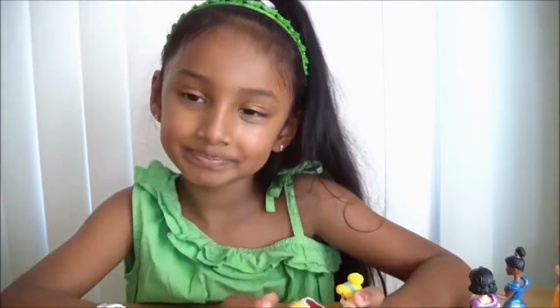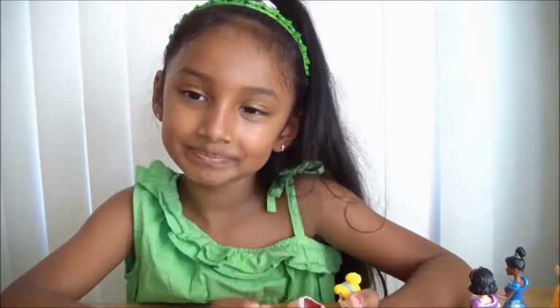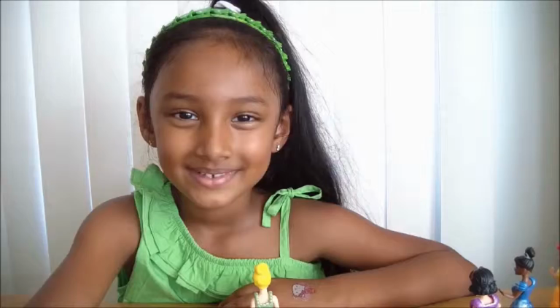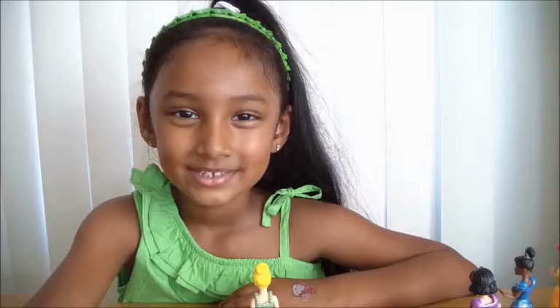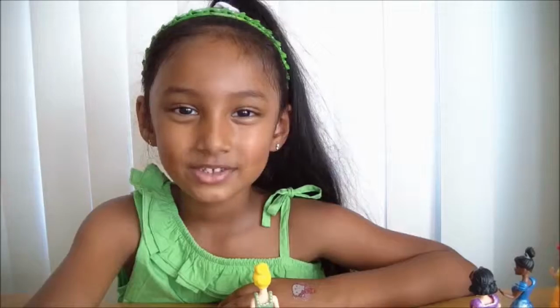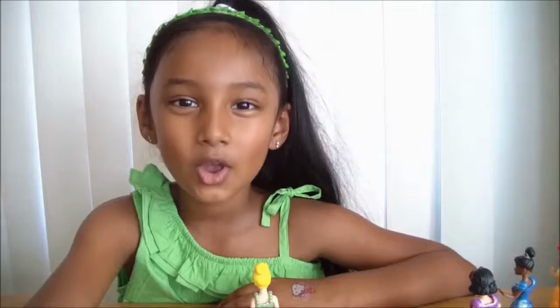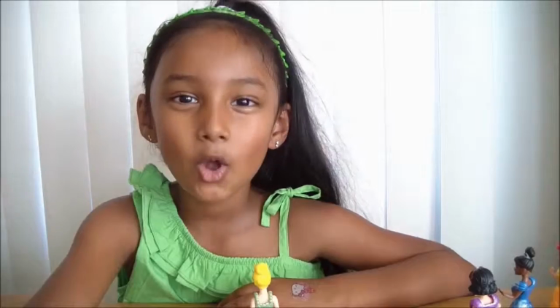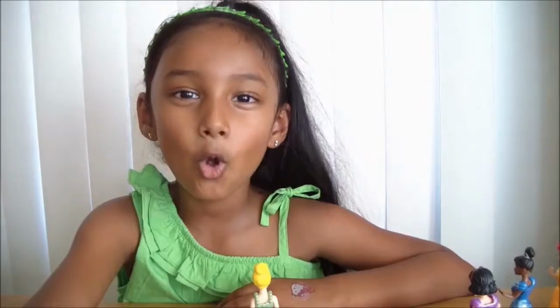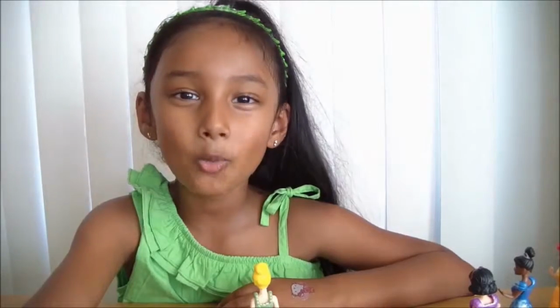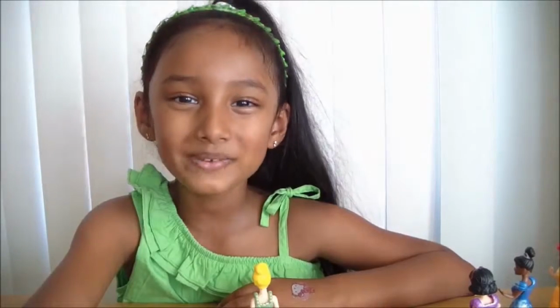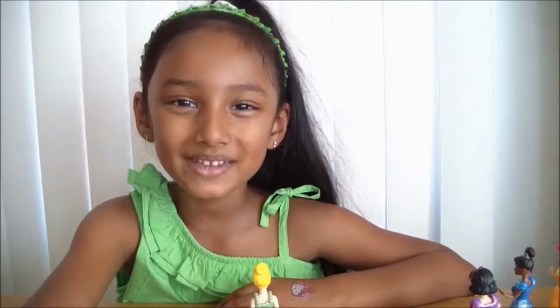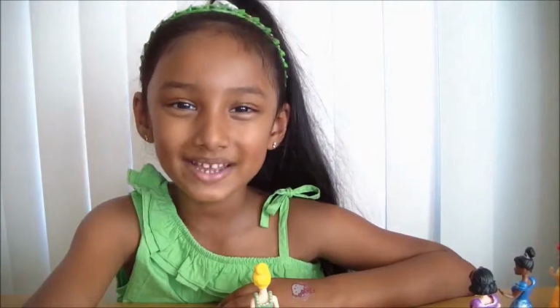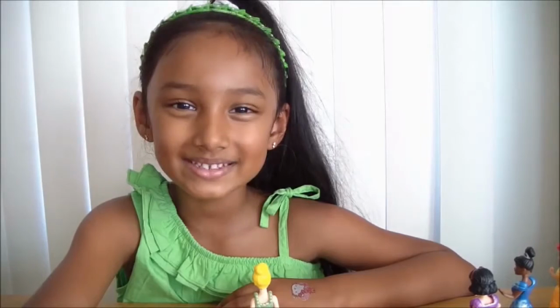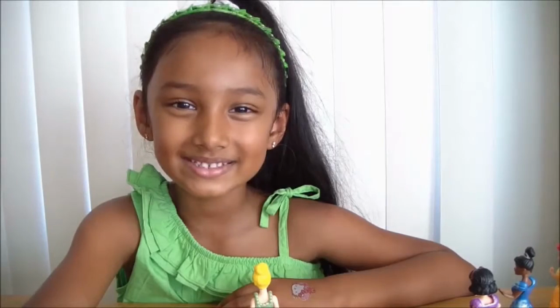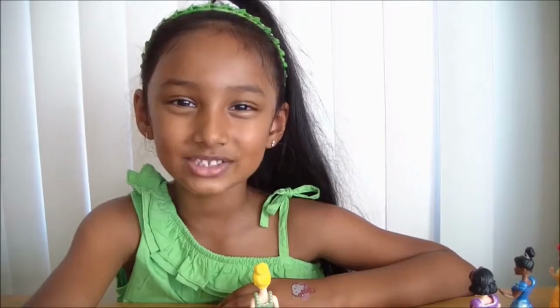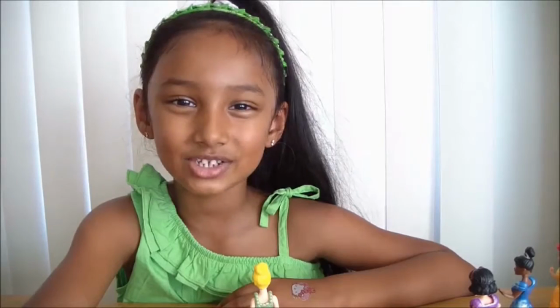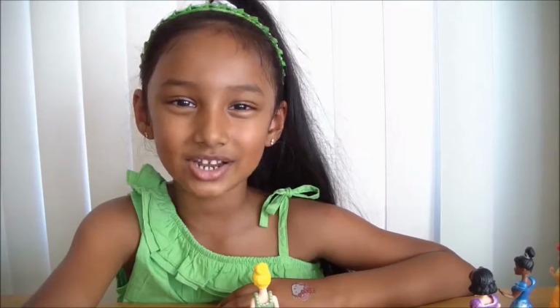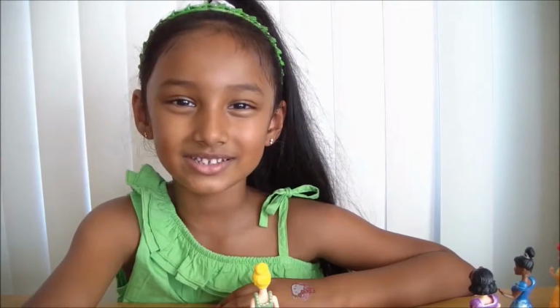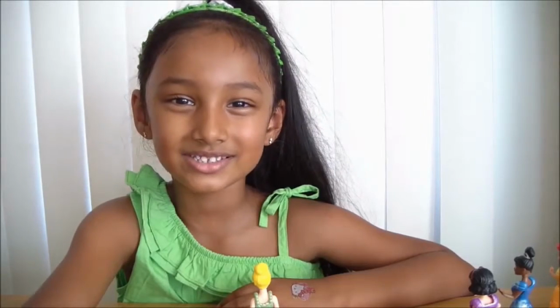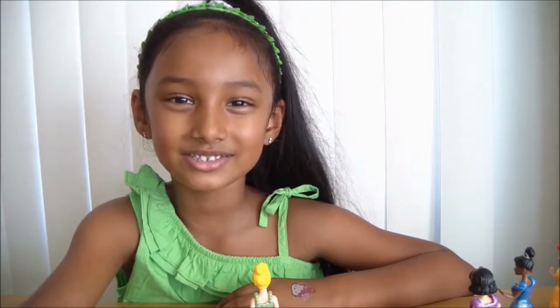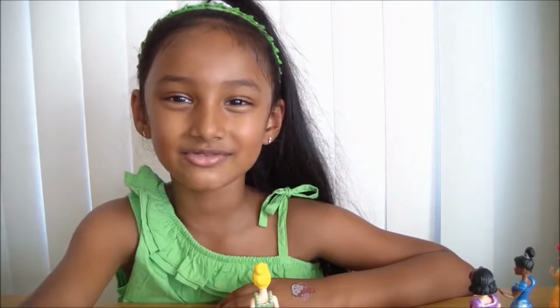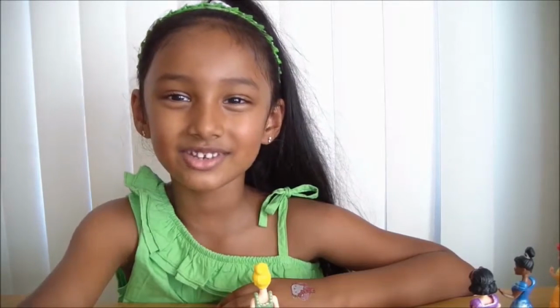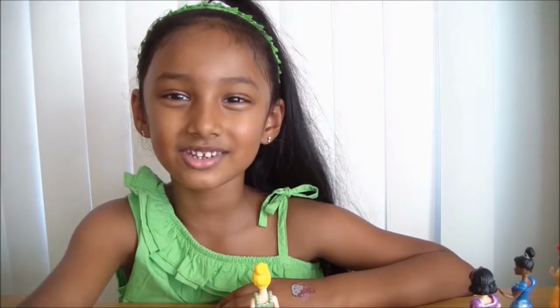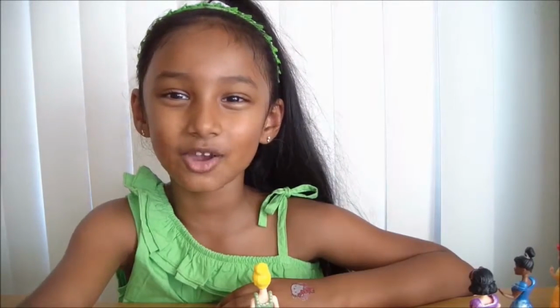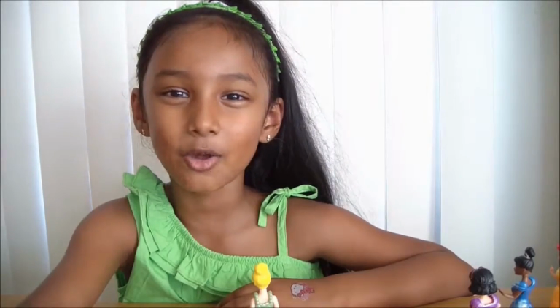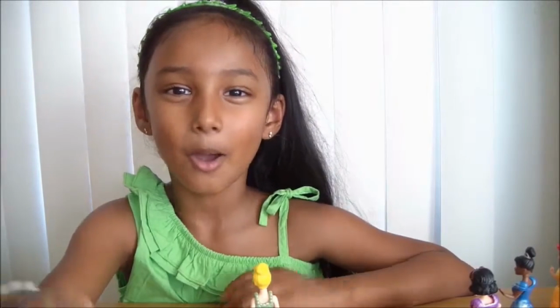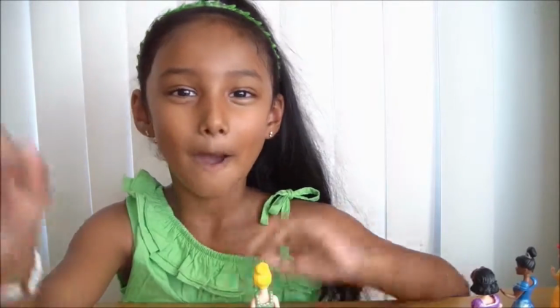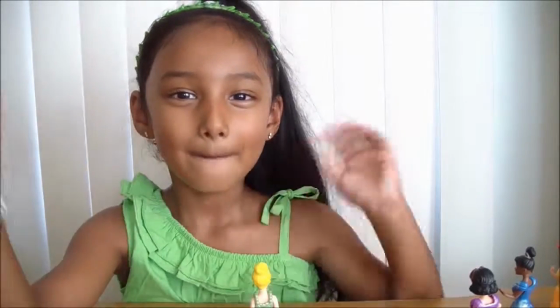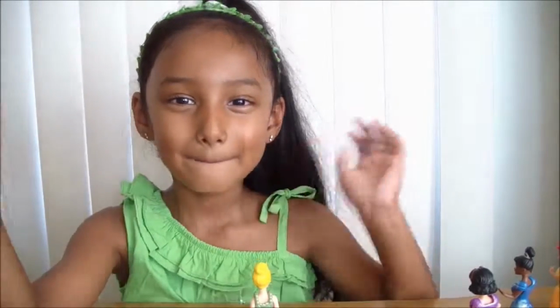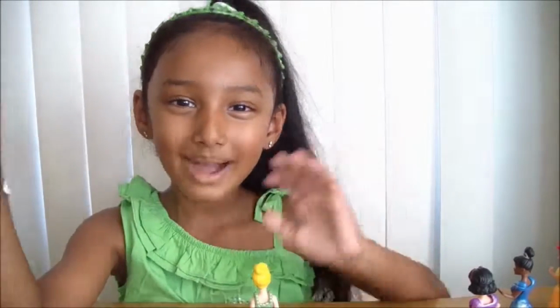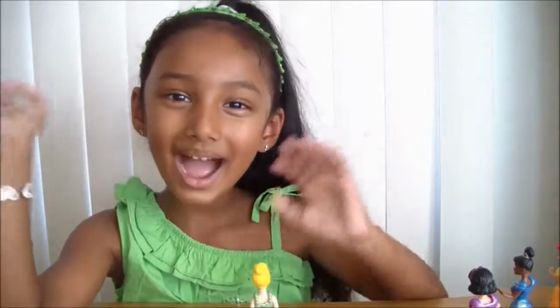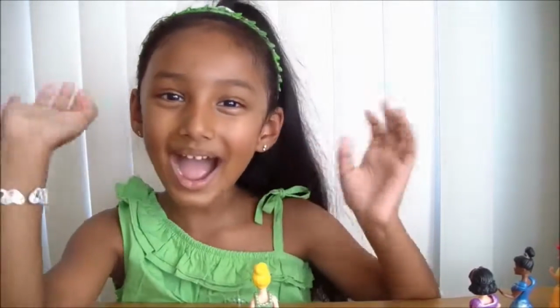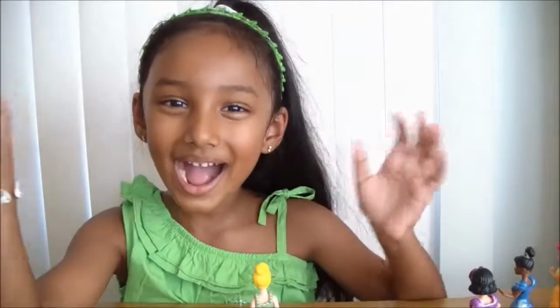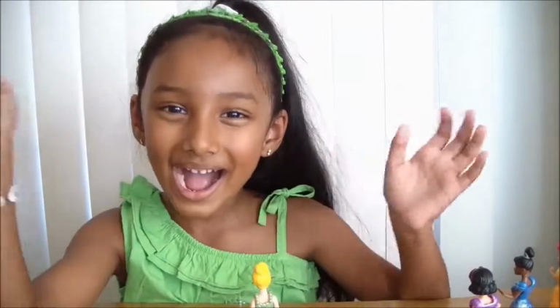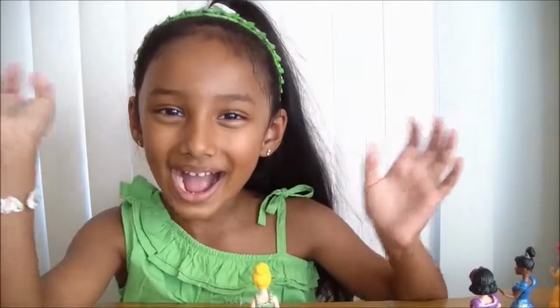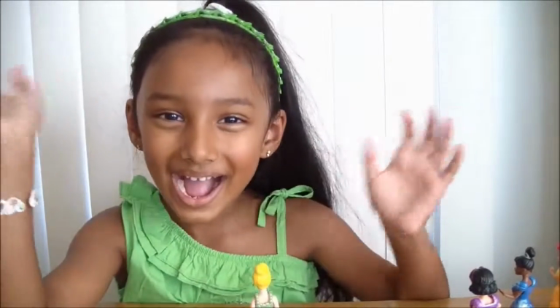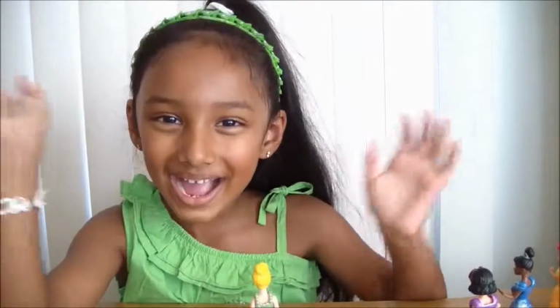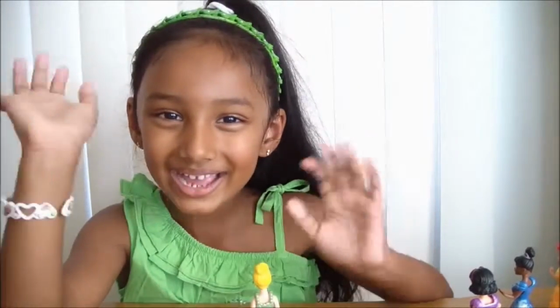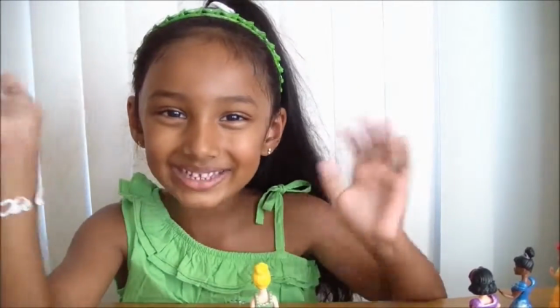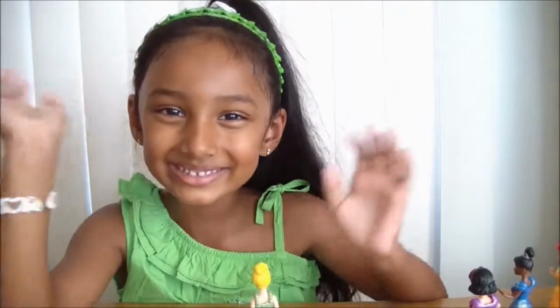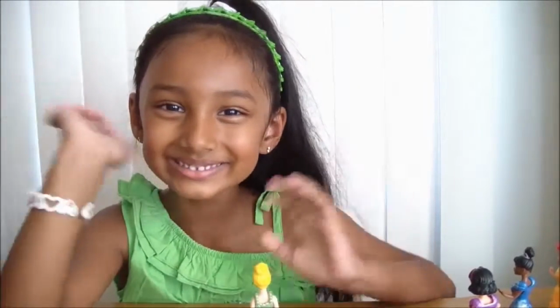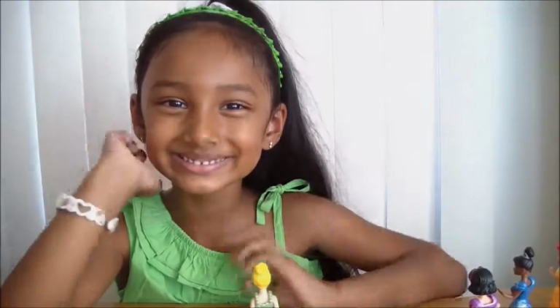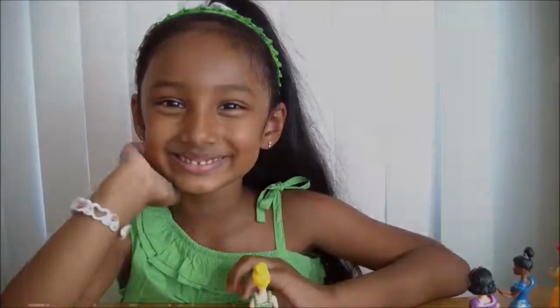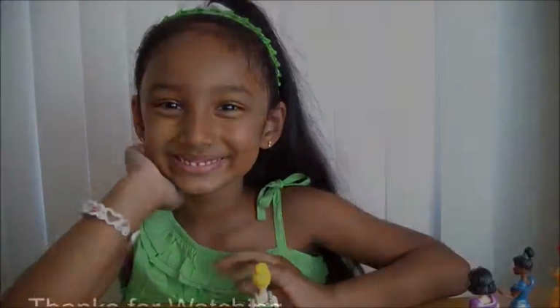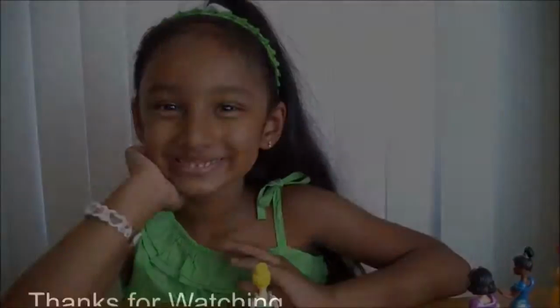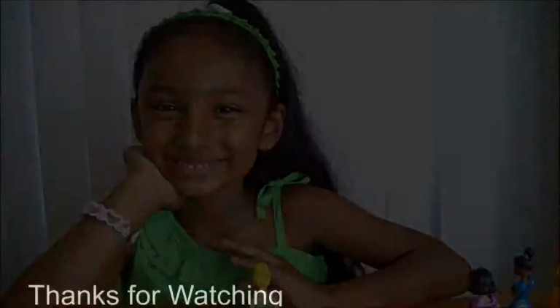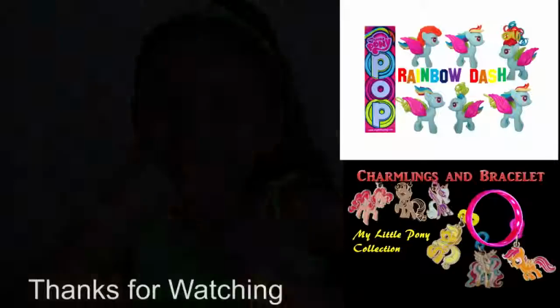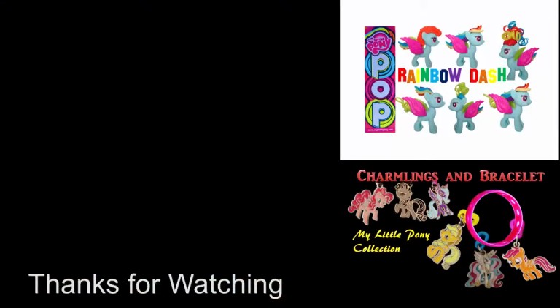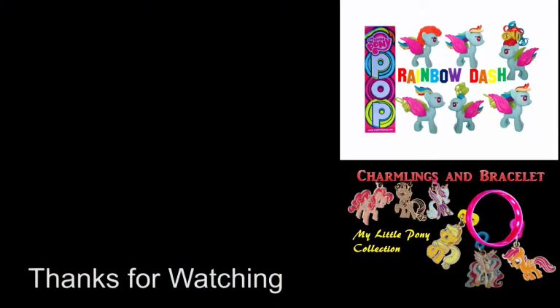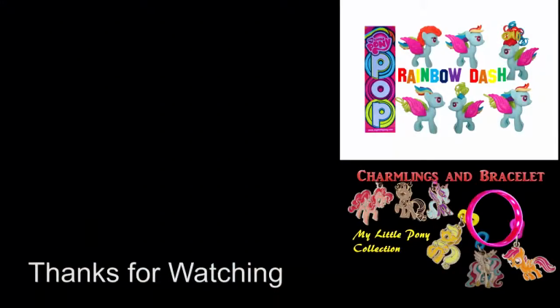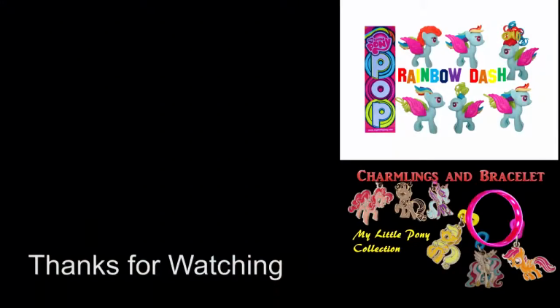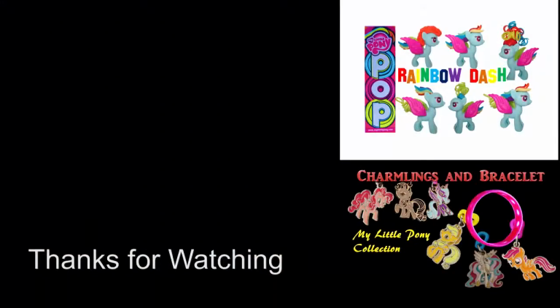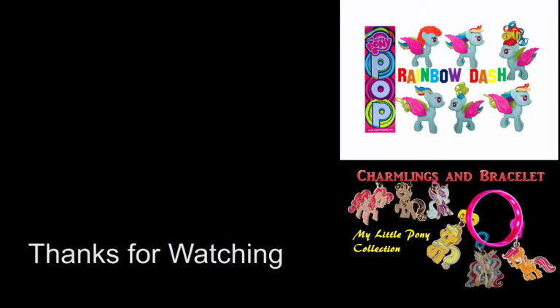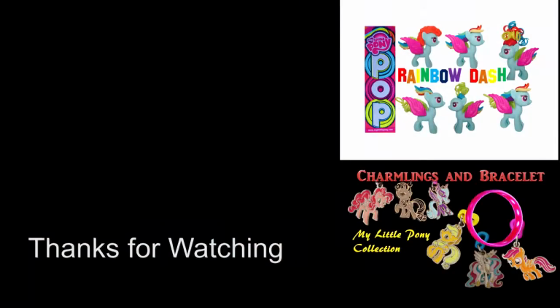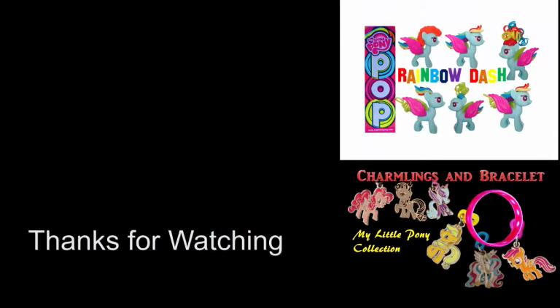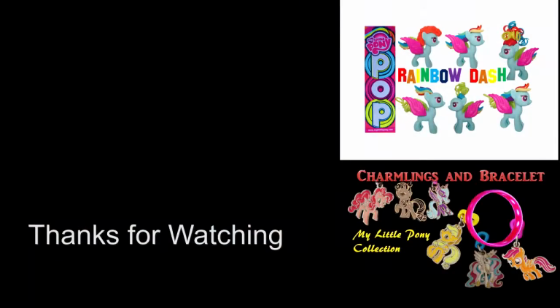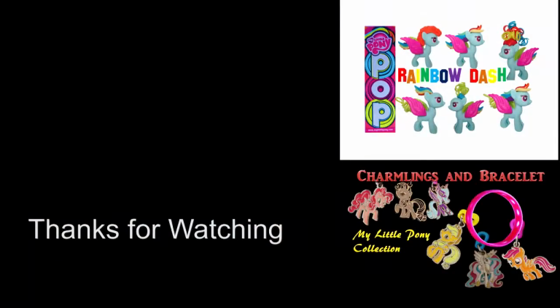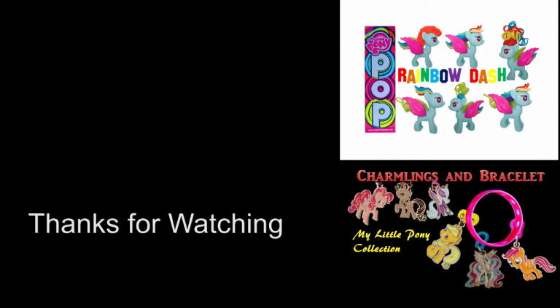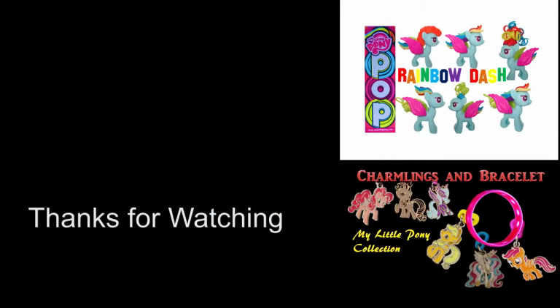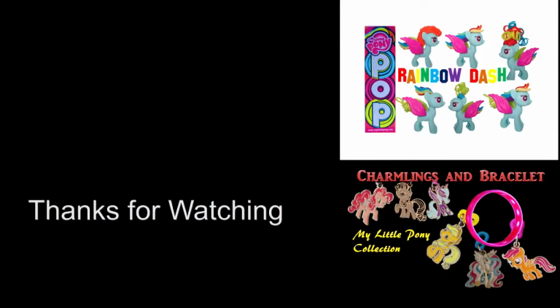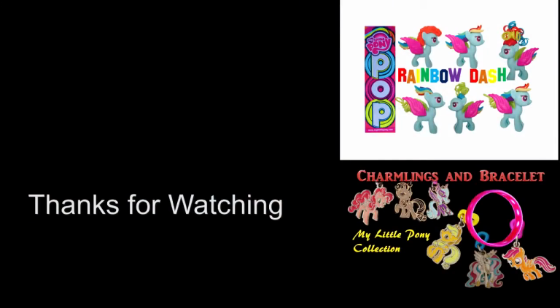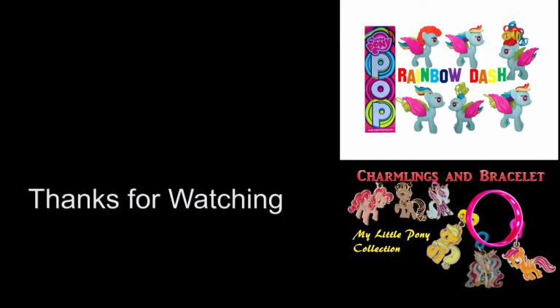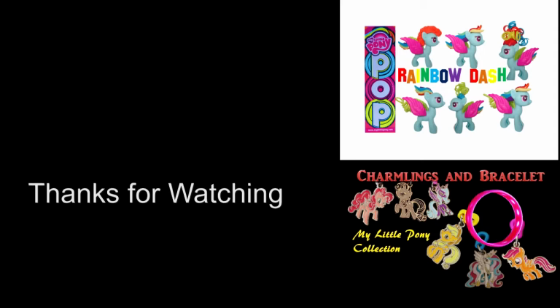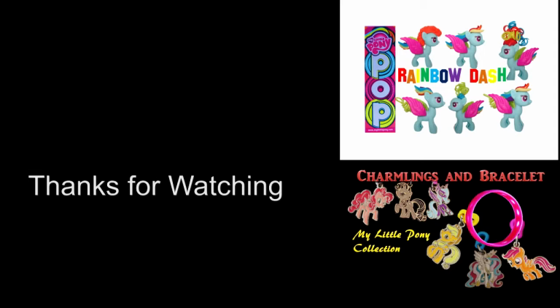So I hope you guys enjoyed this video. Bye! Thank you!